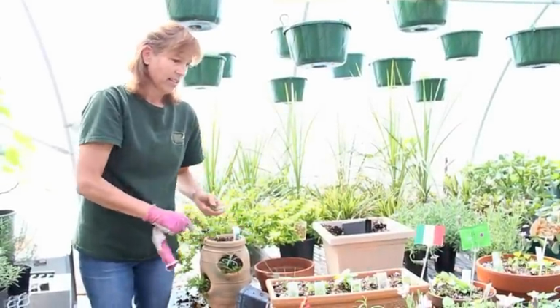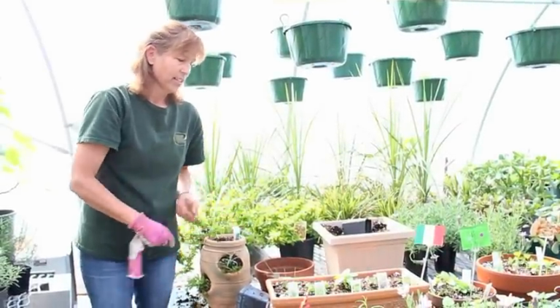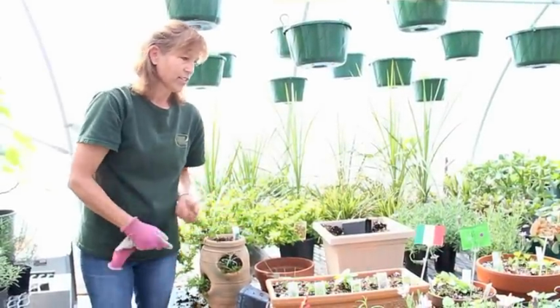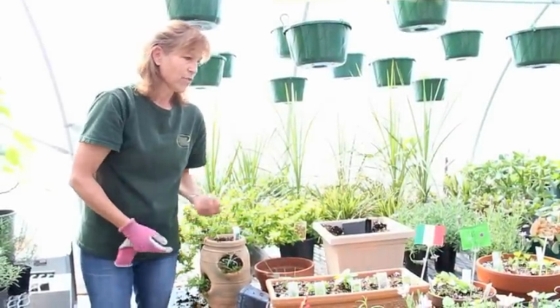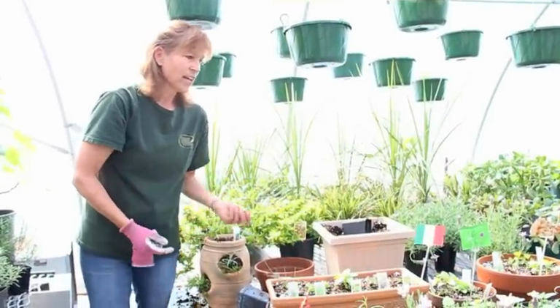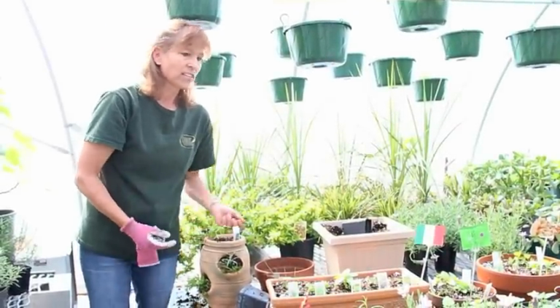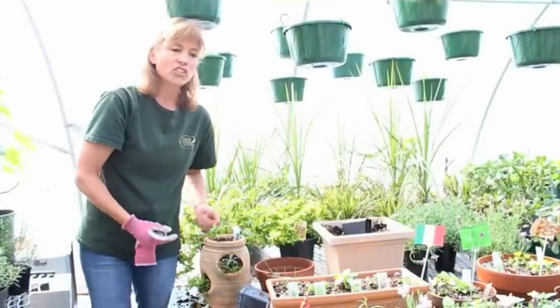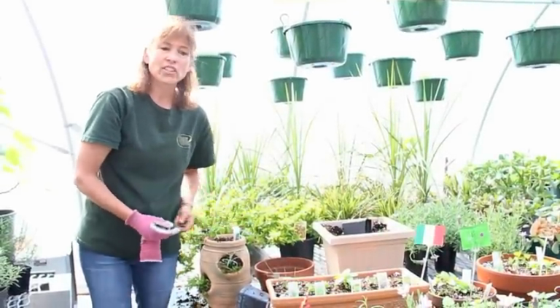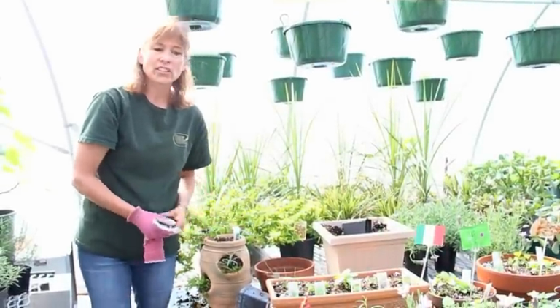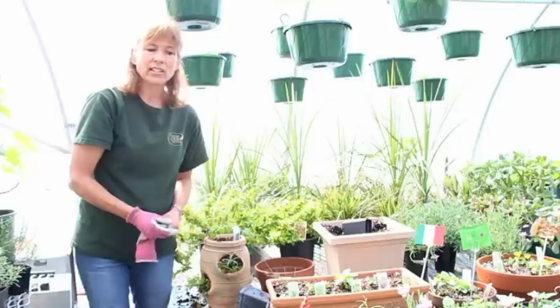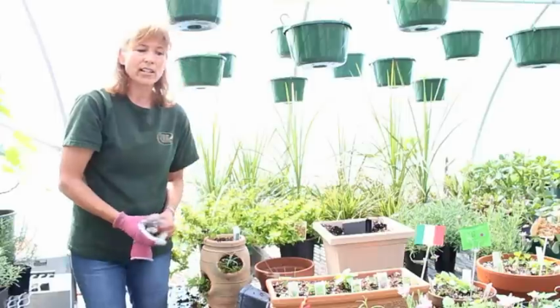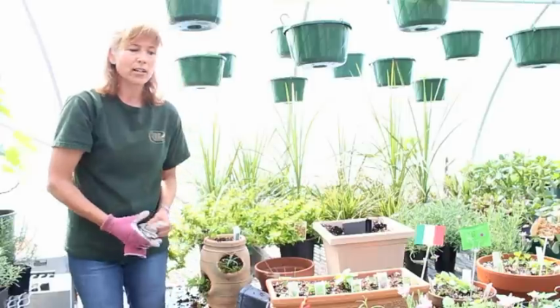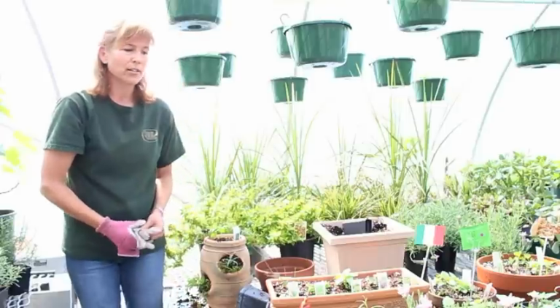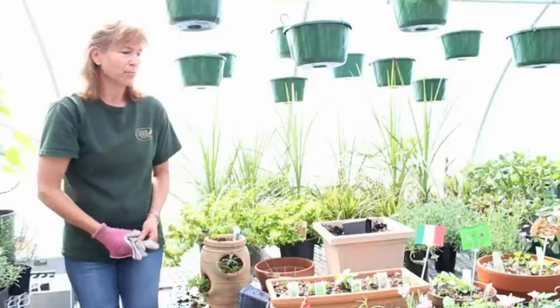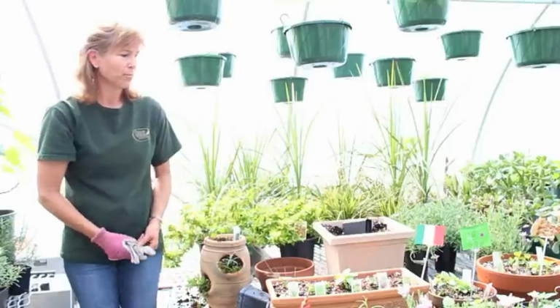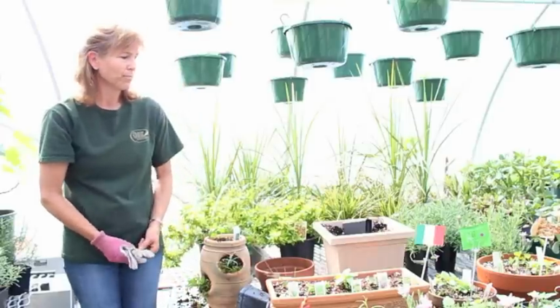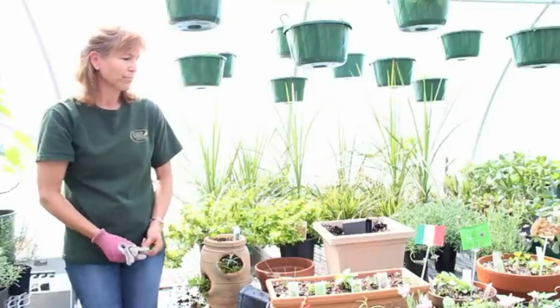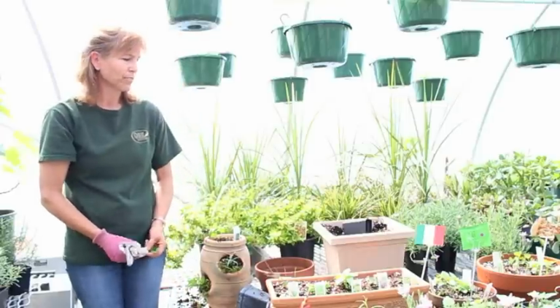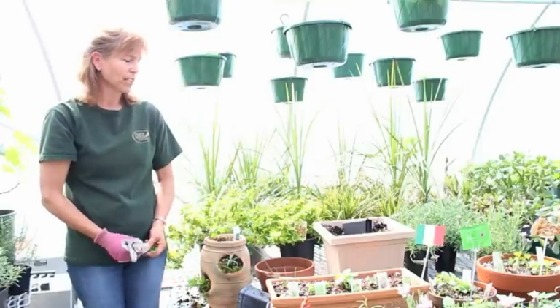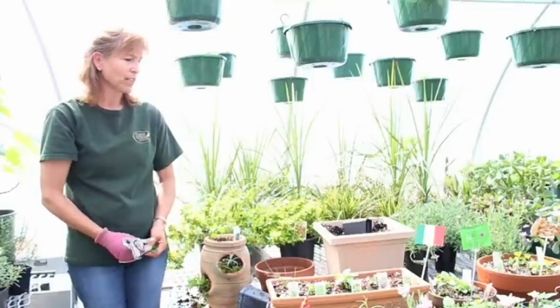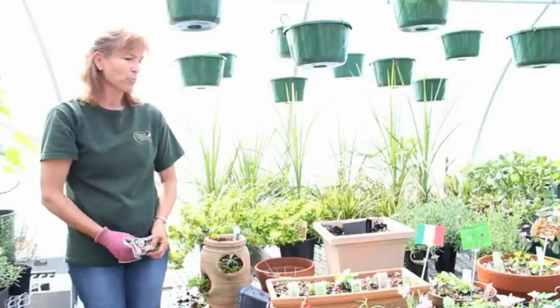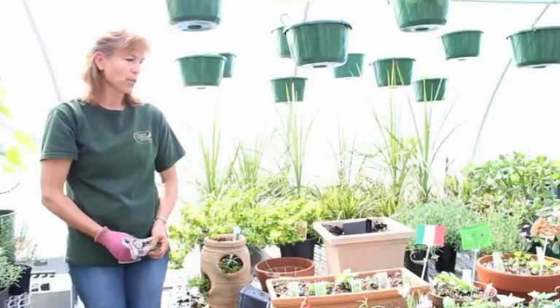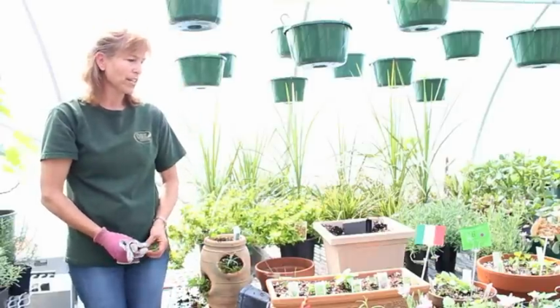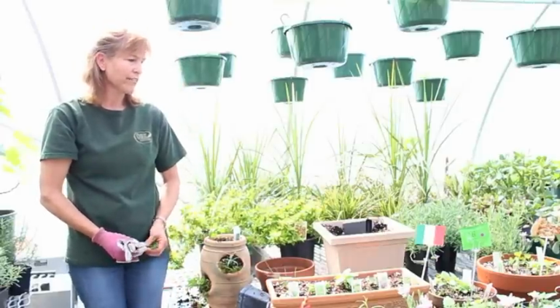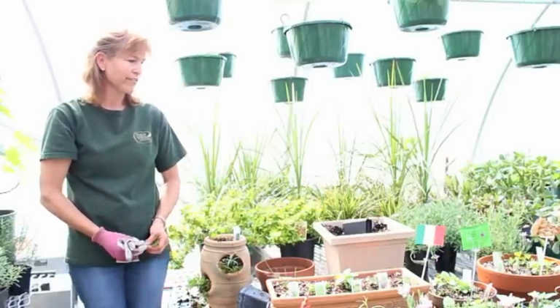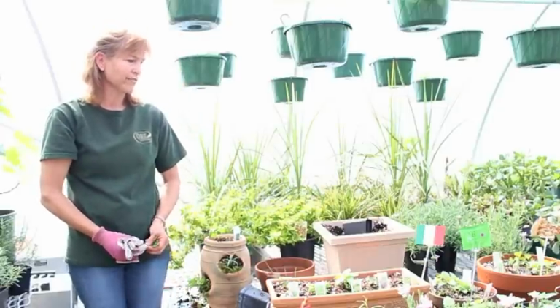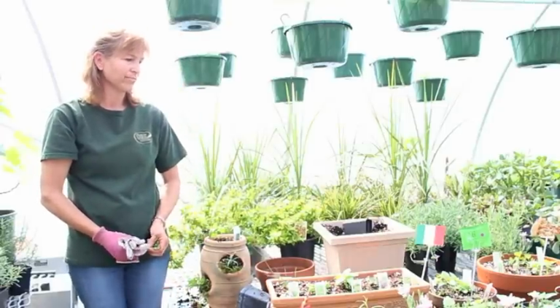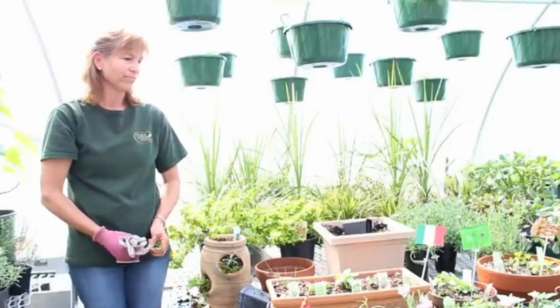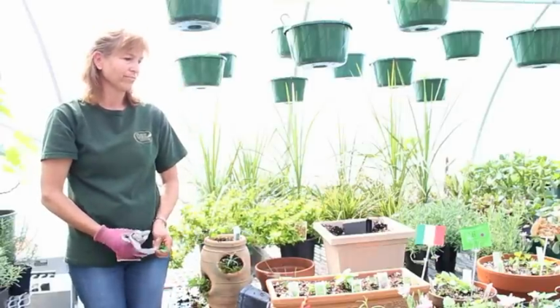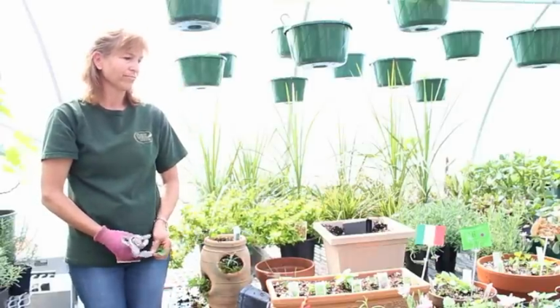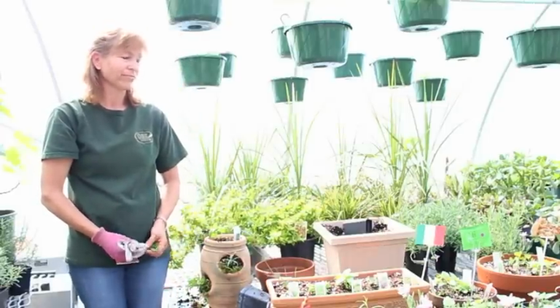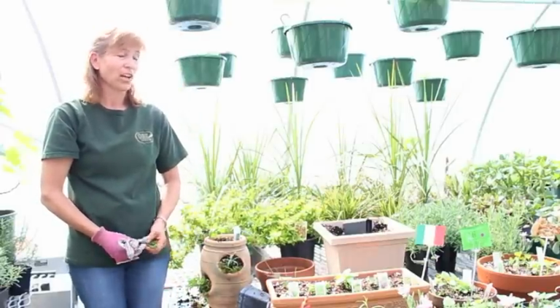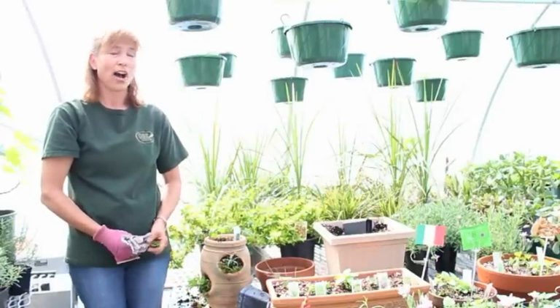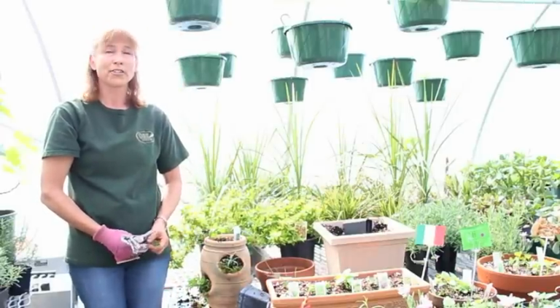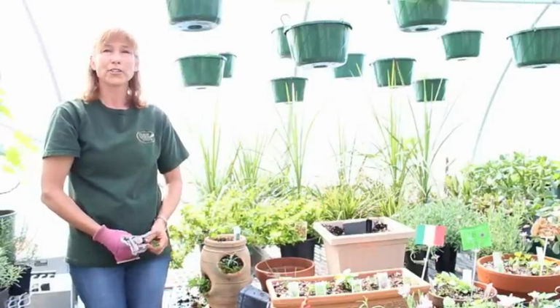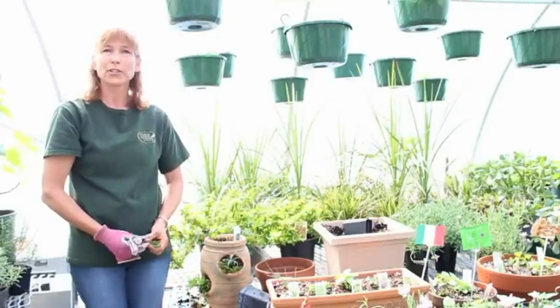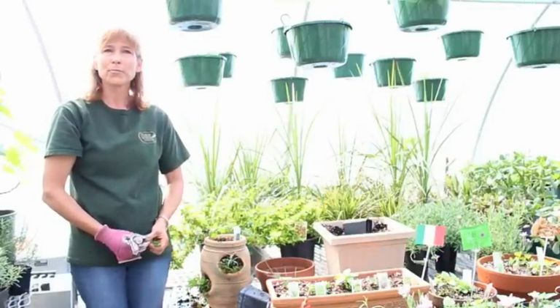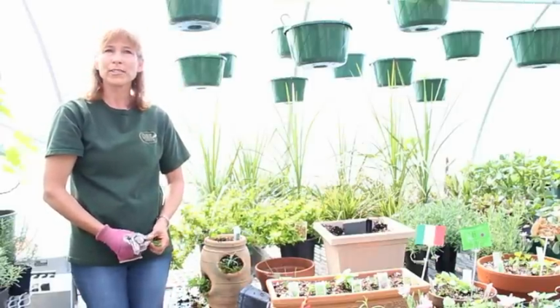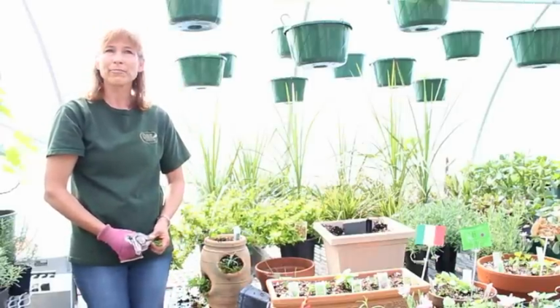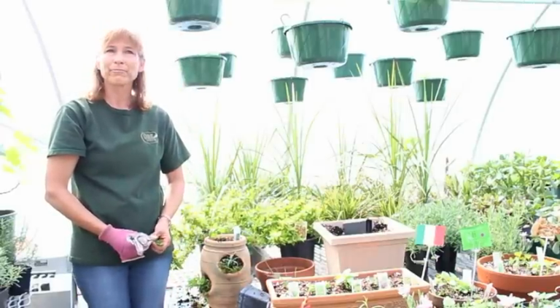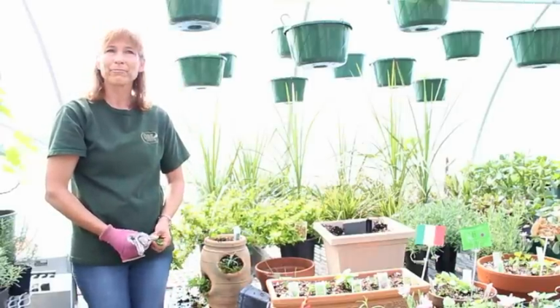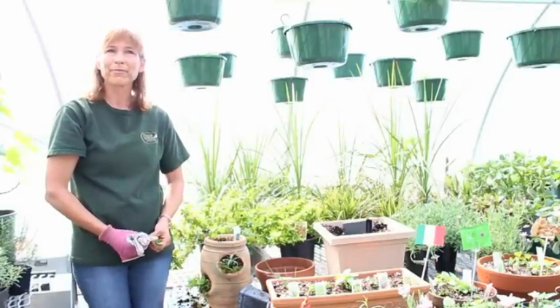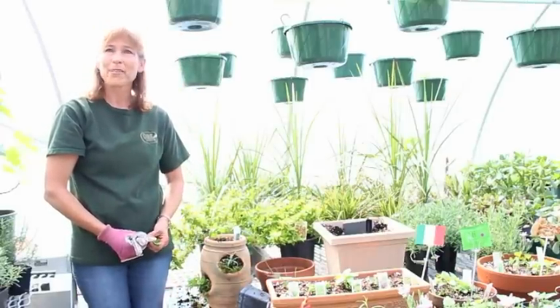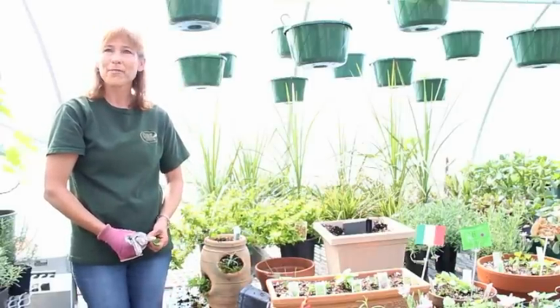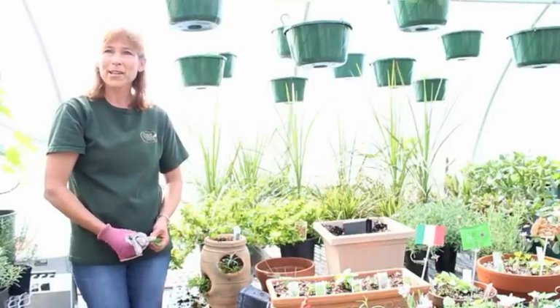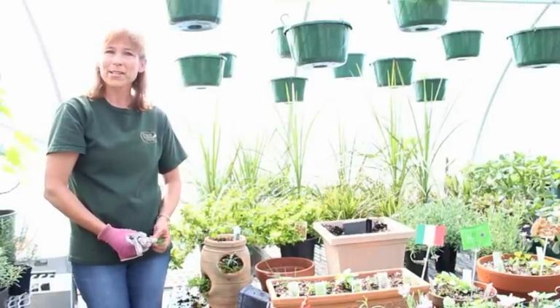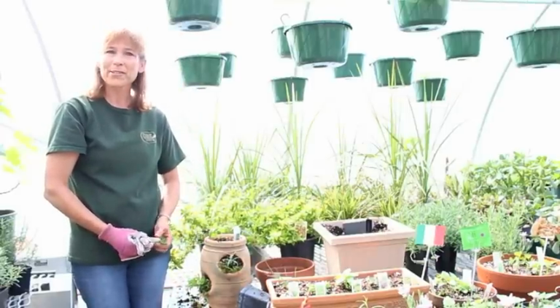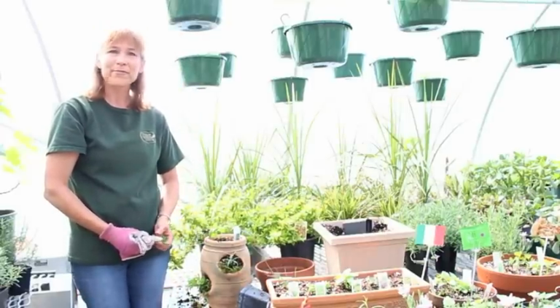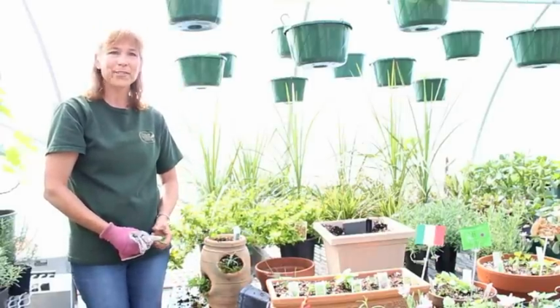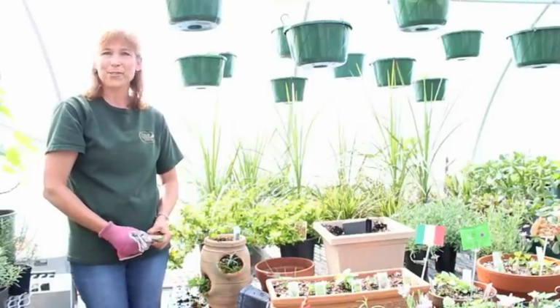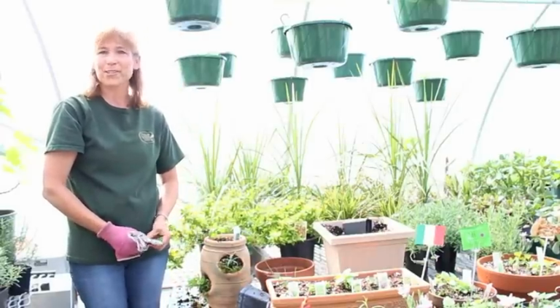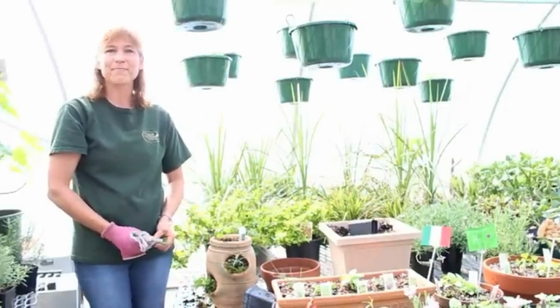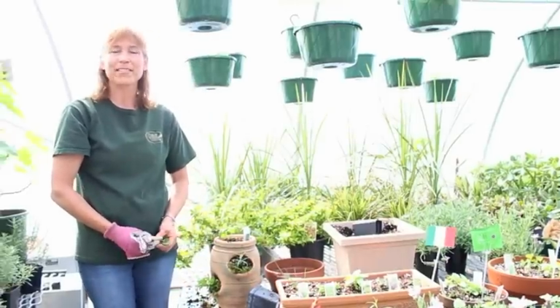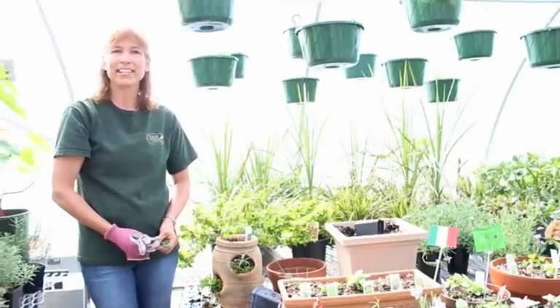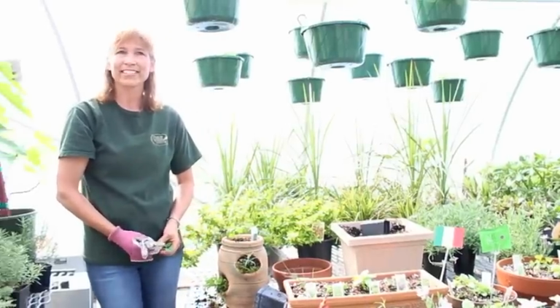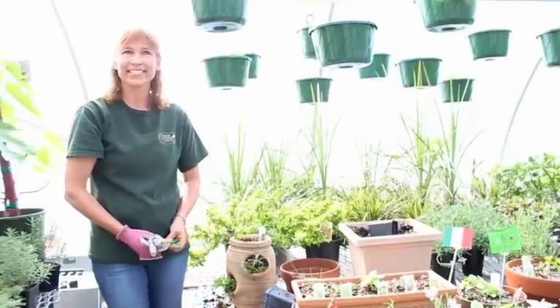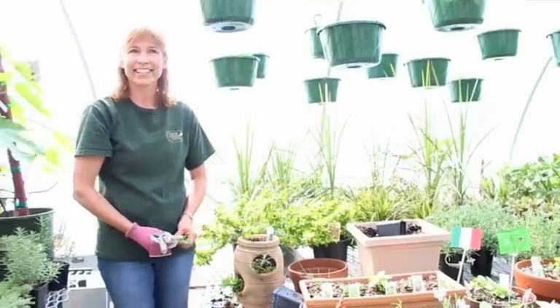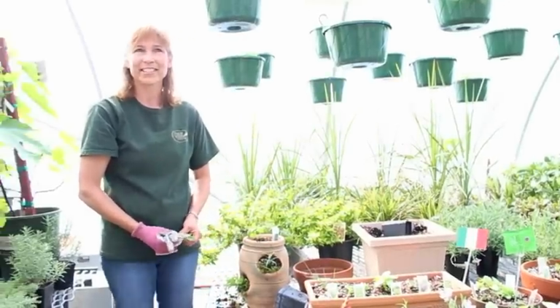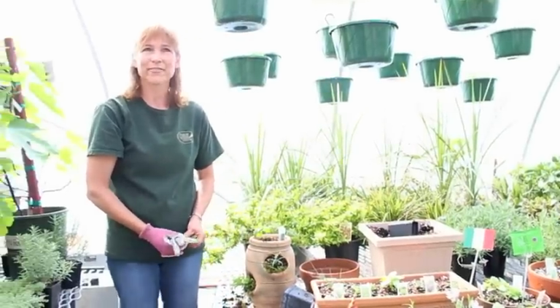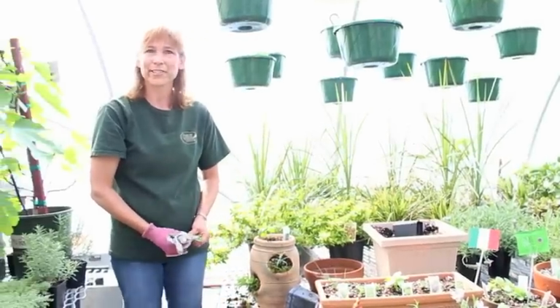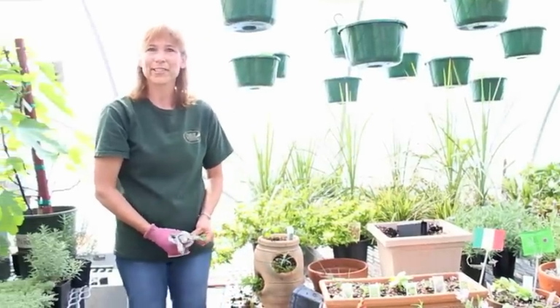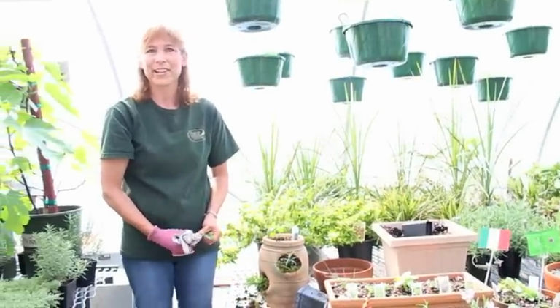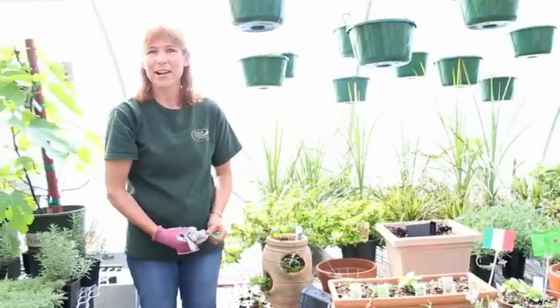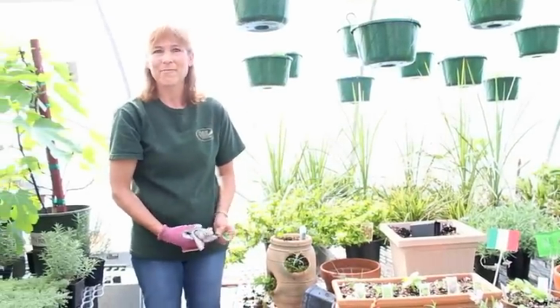So that's just a little brief on herbs. Thank you for joining me. Thank you for your time.